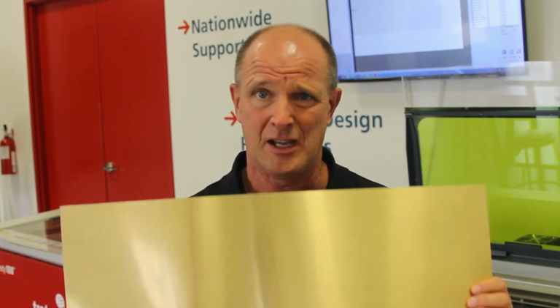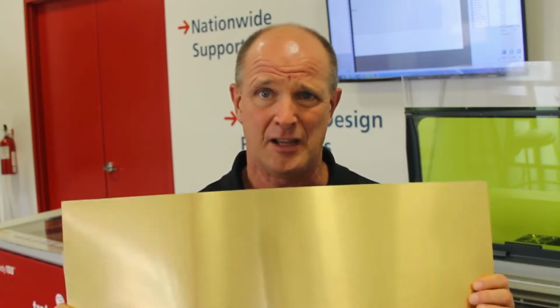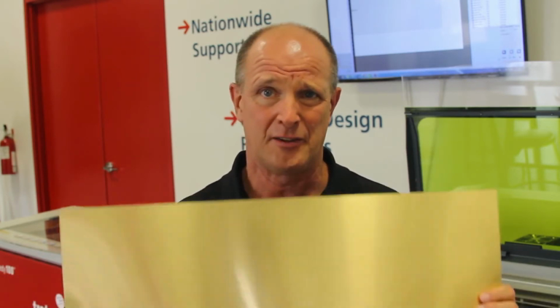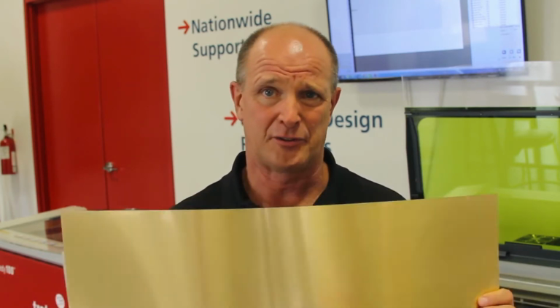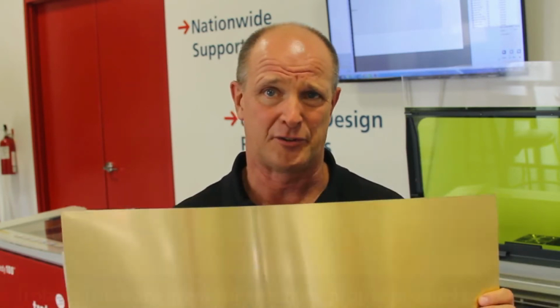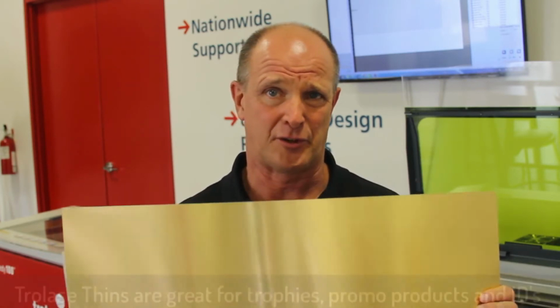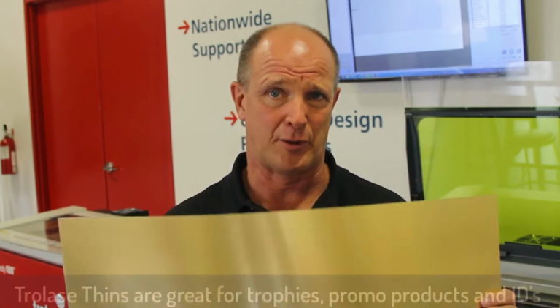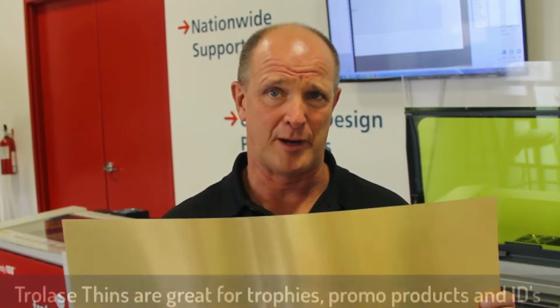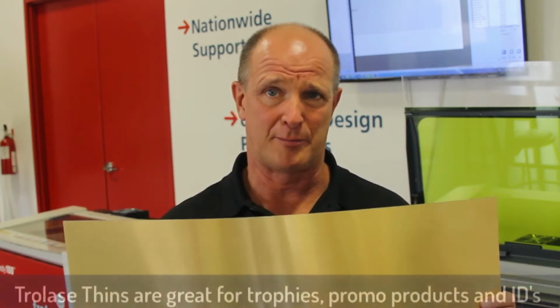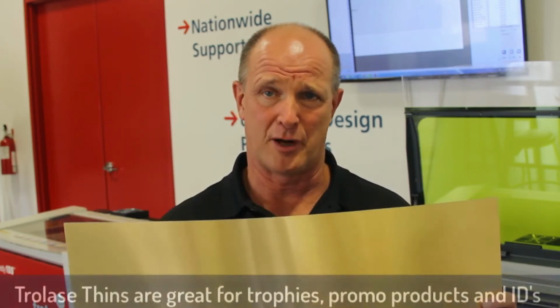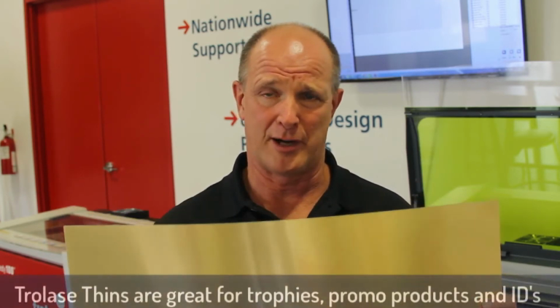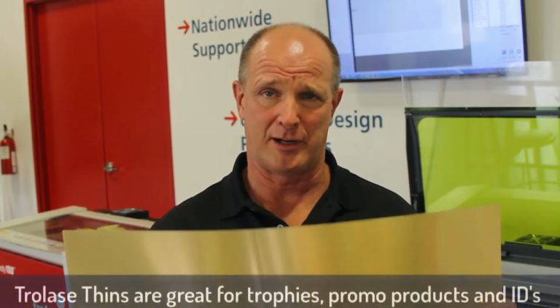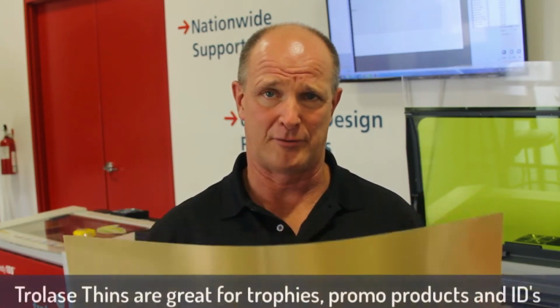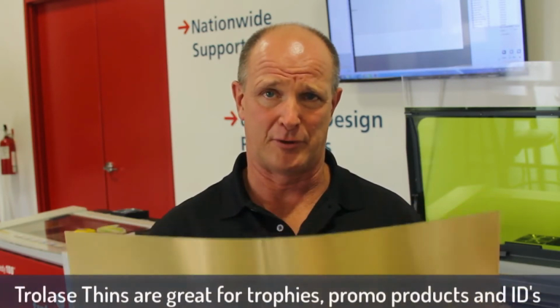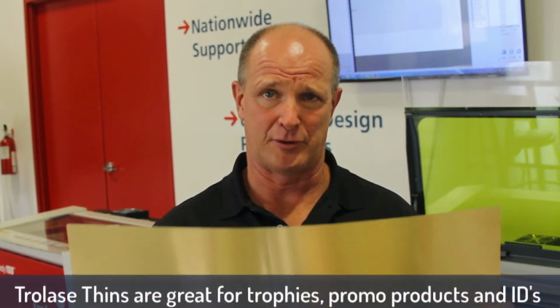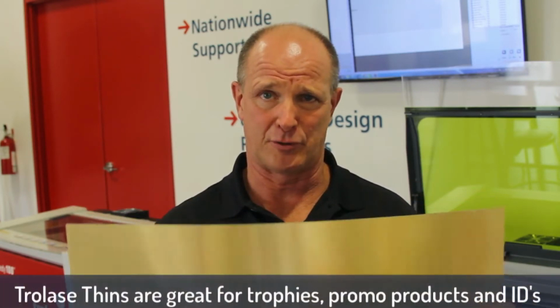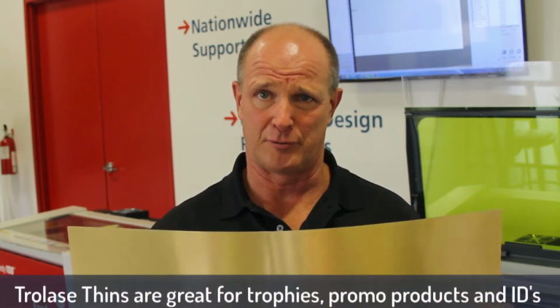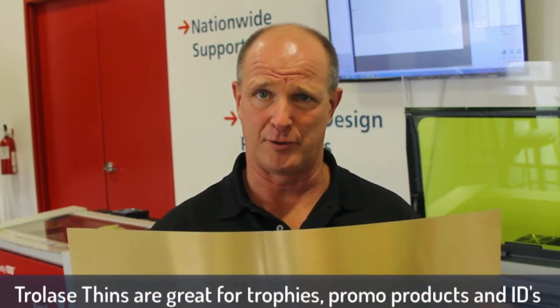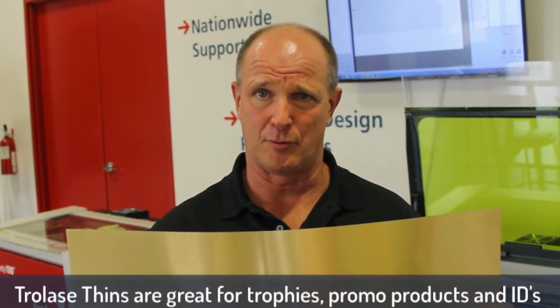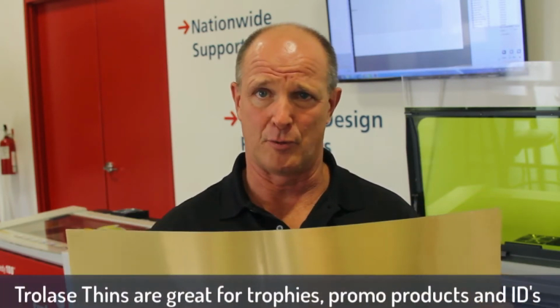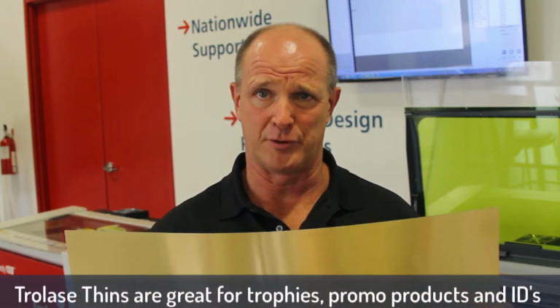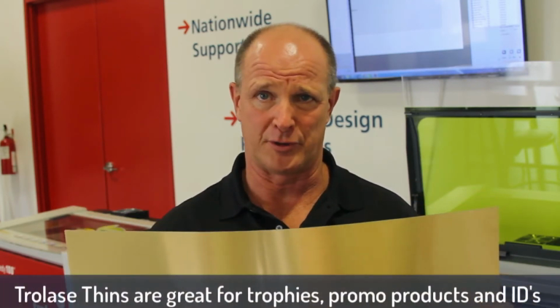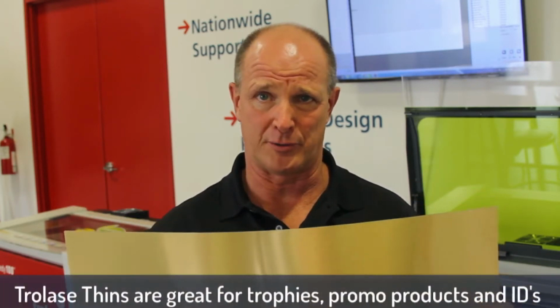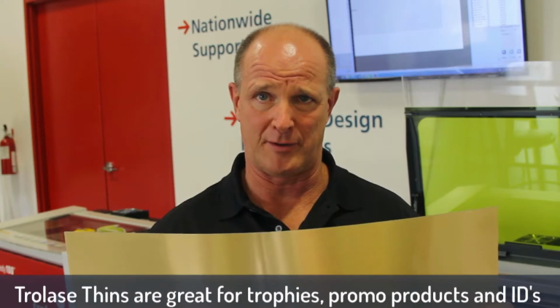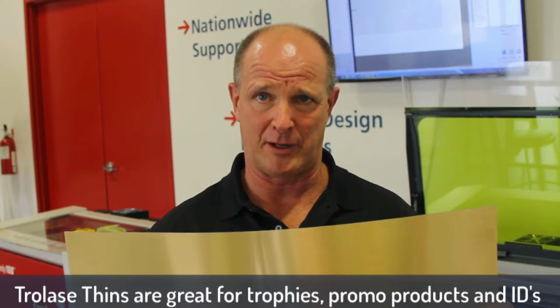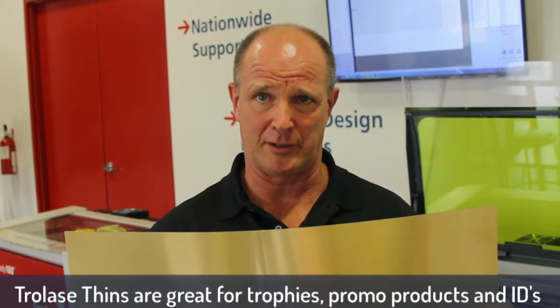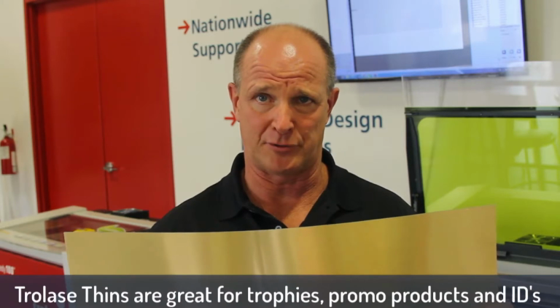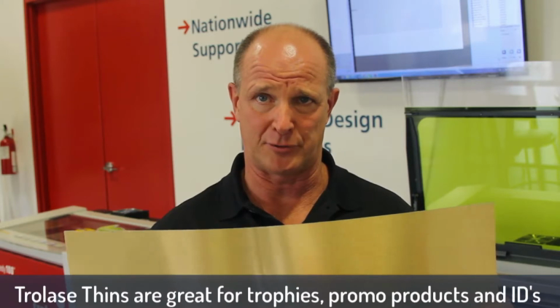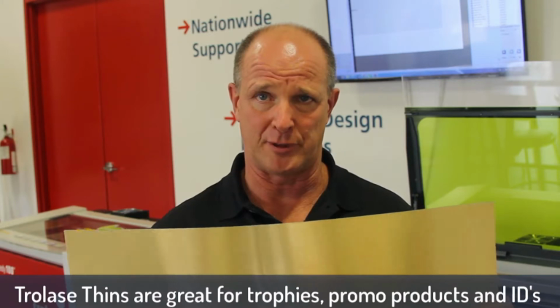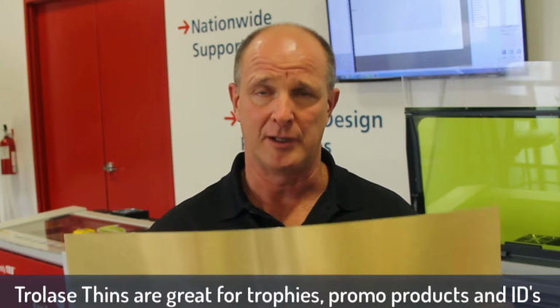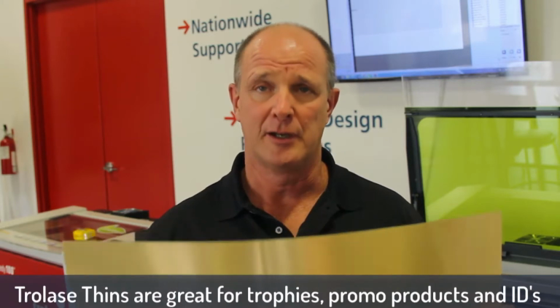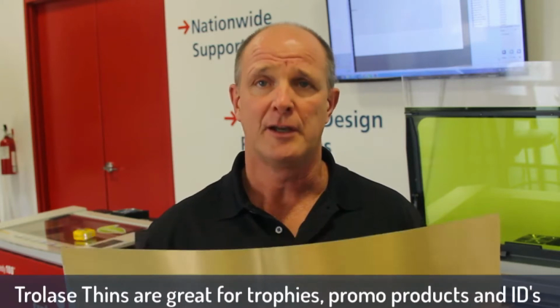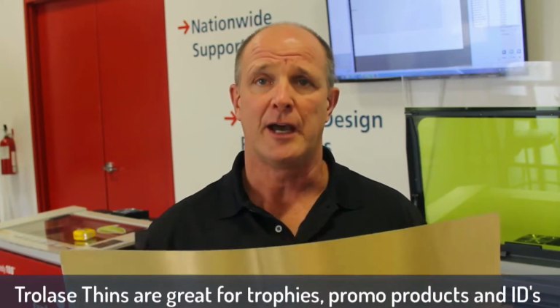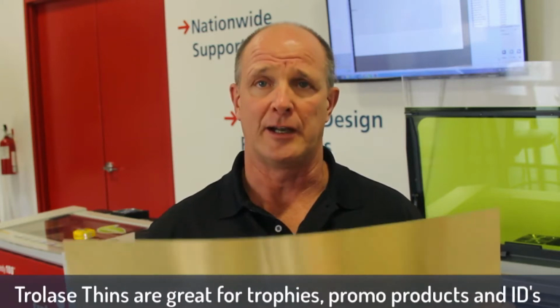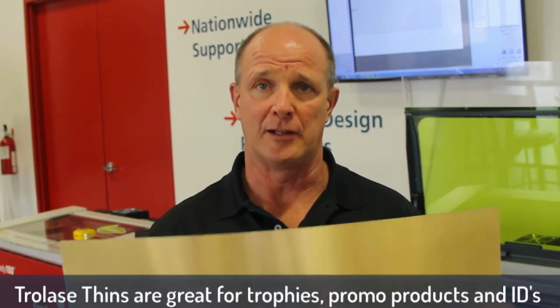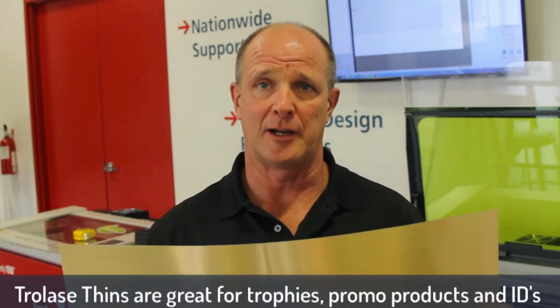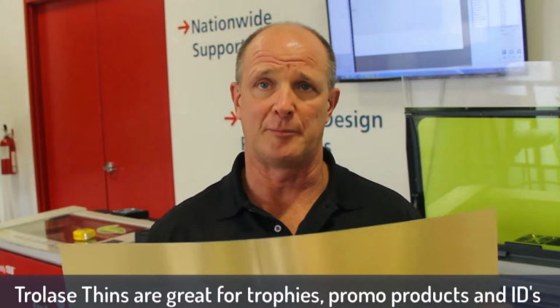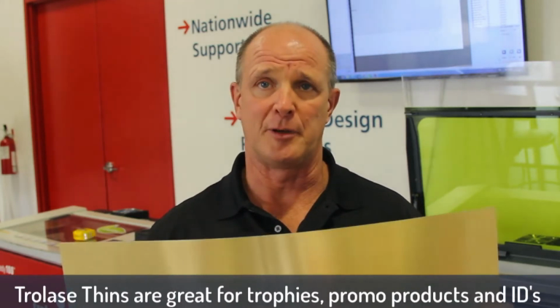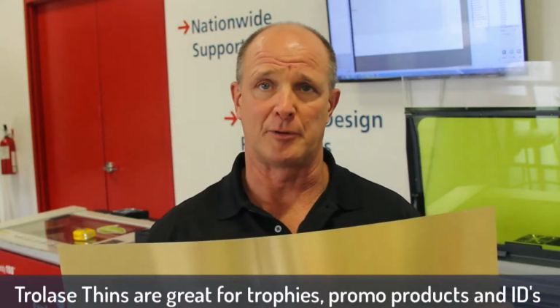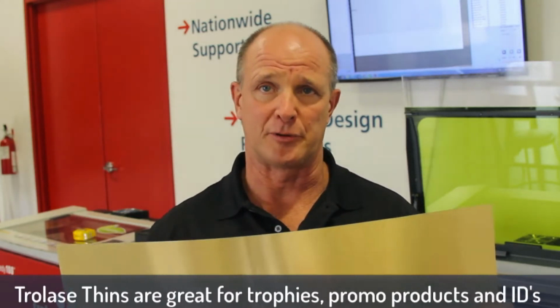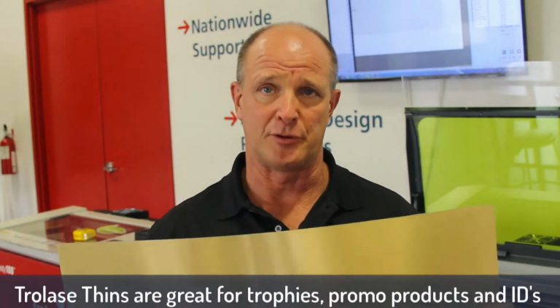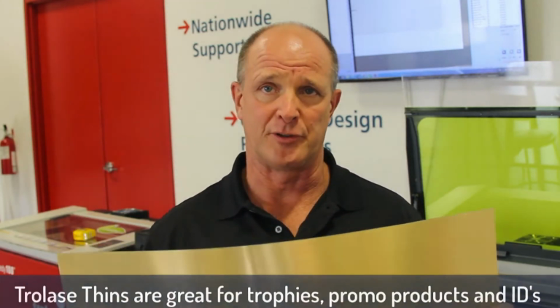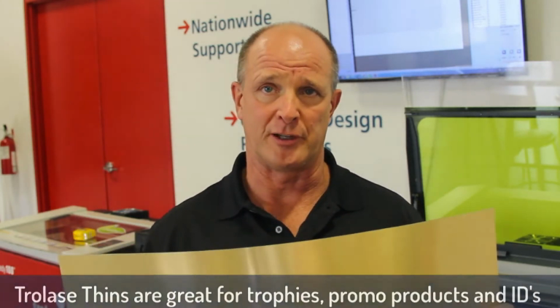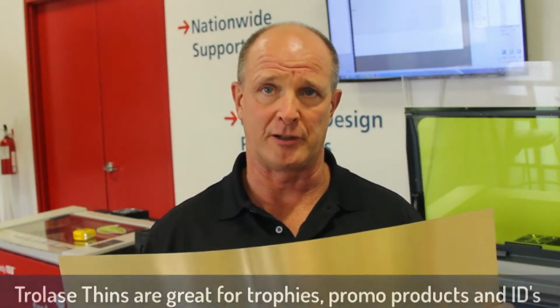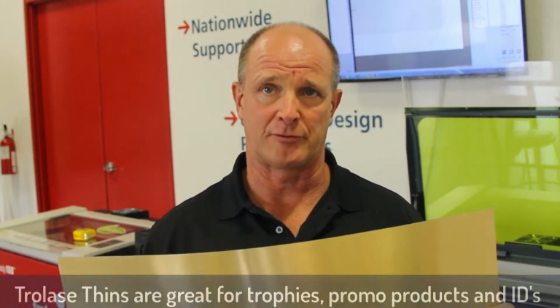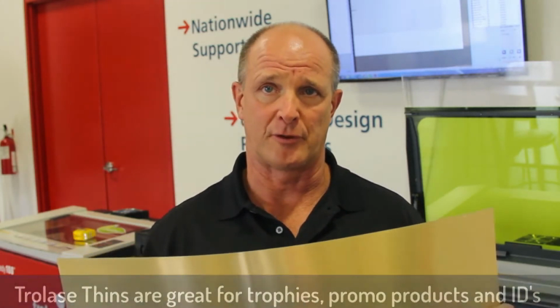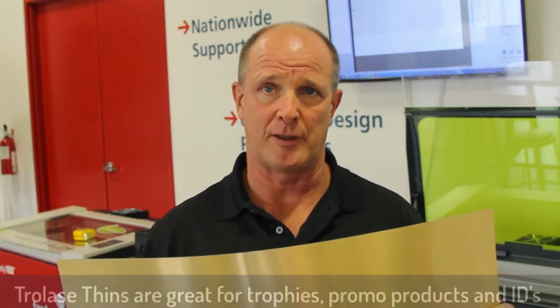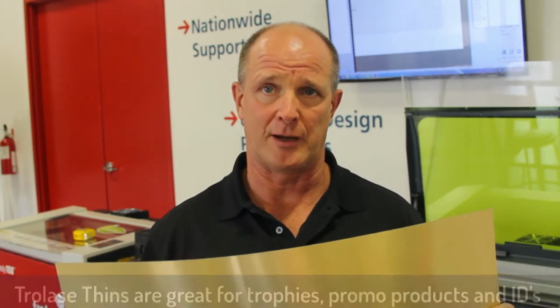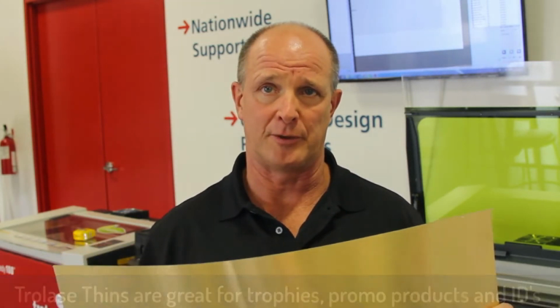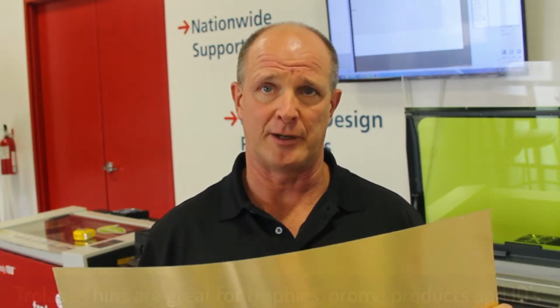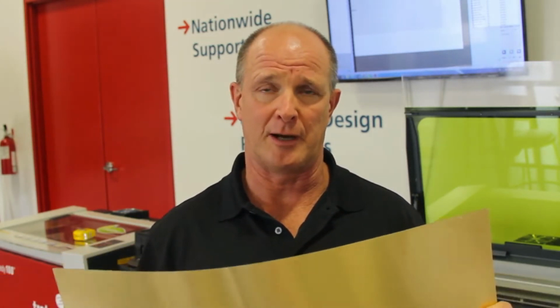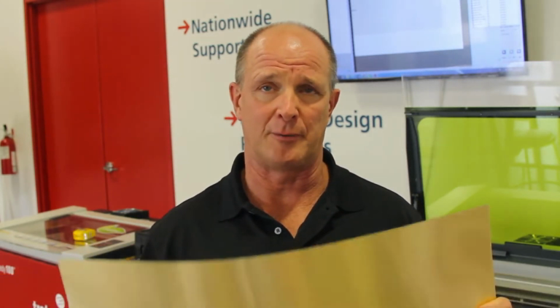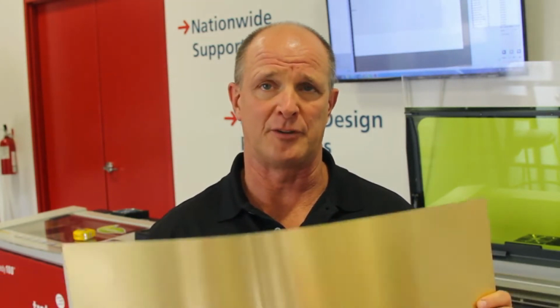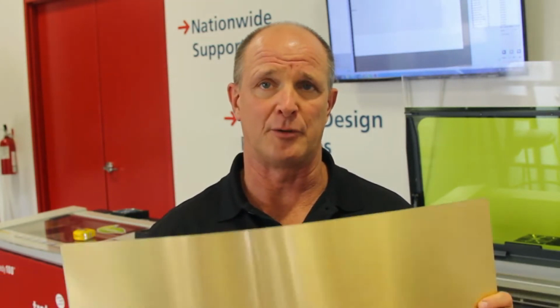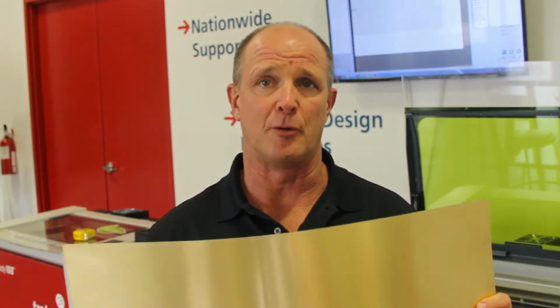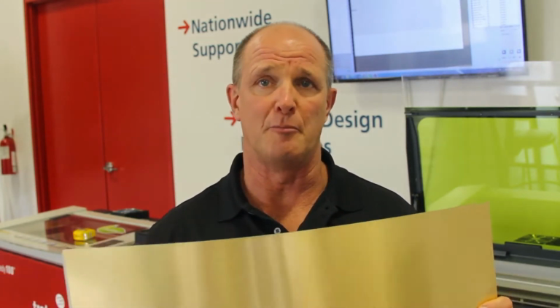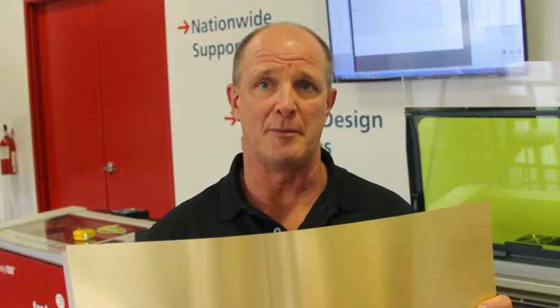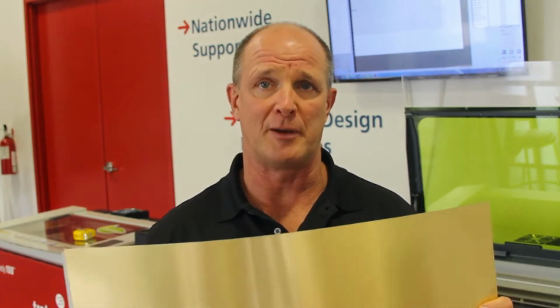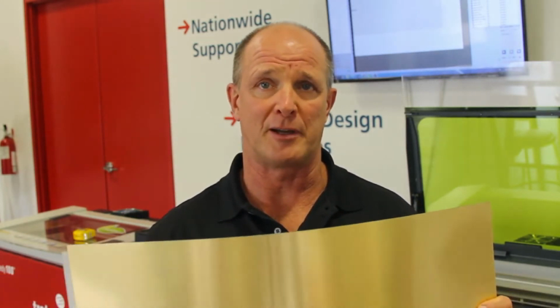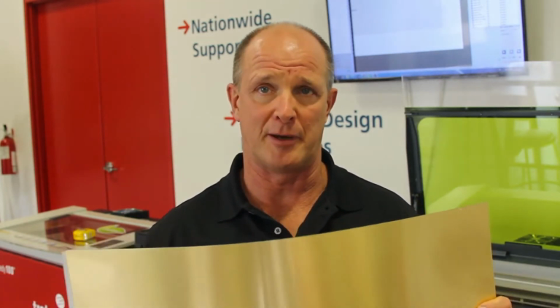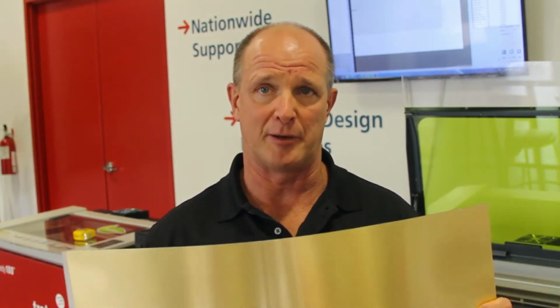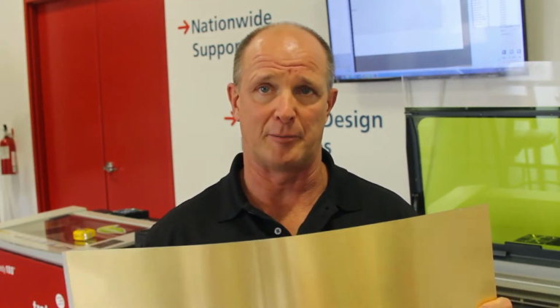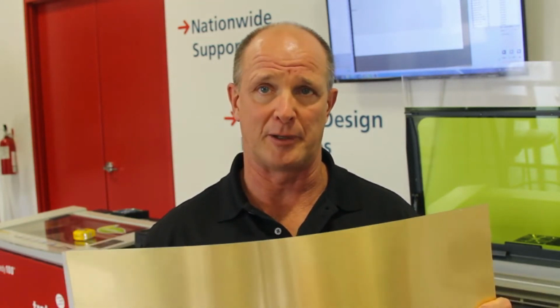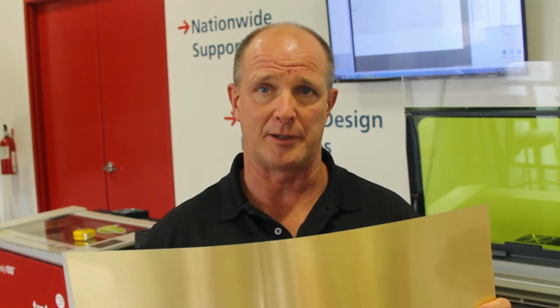This is a great product for the trophy rewards engraving industry and a lot of people are using it right now because it will mimic a metal plate.